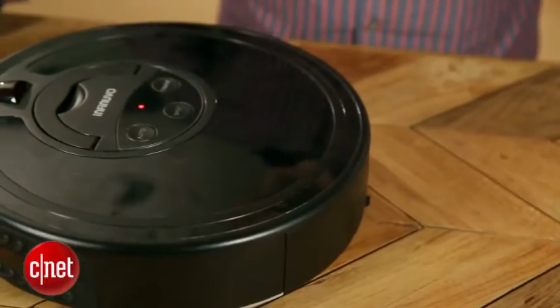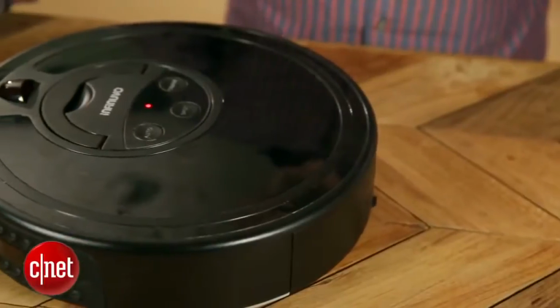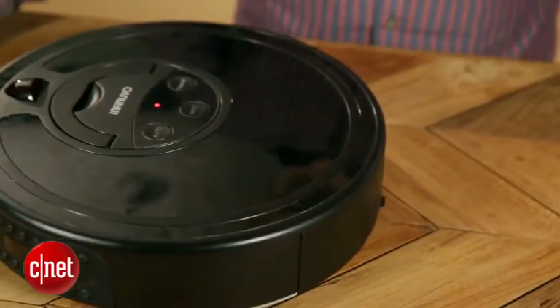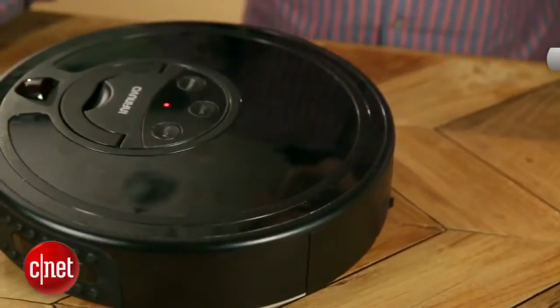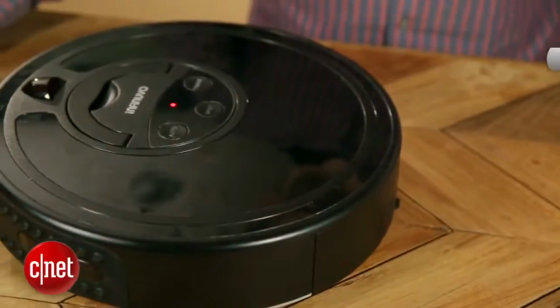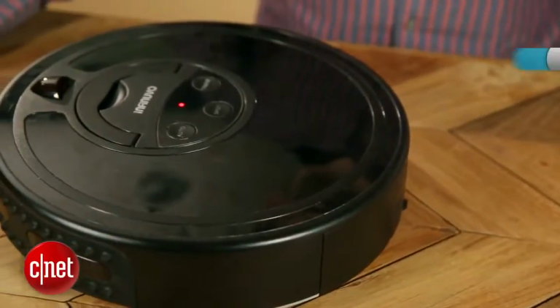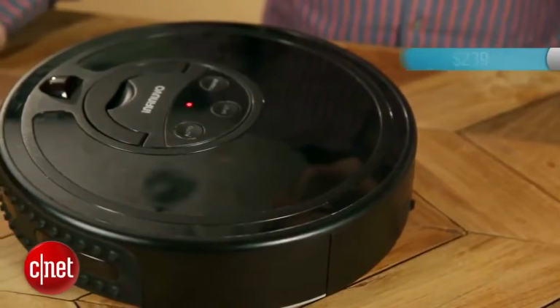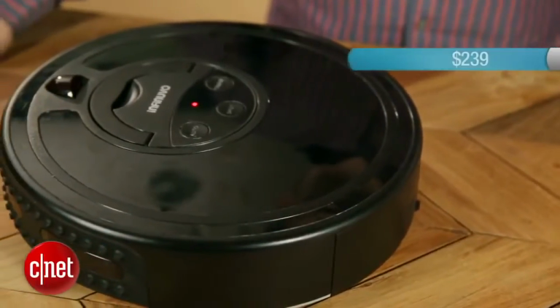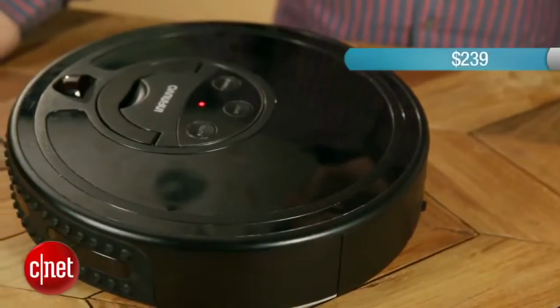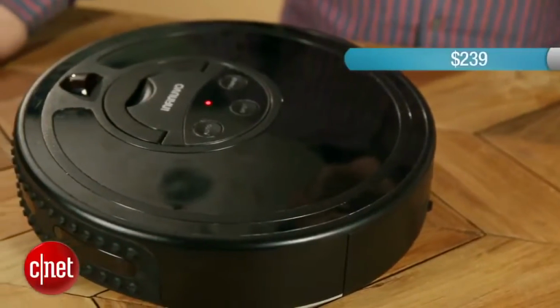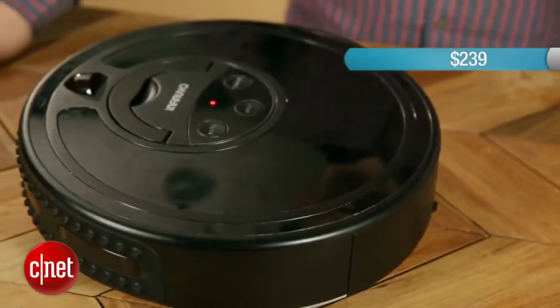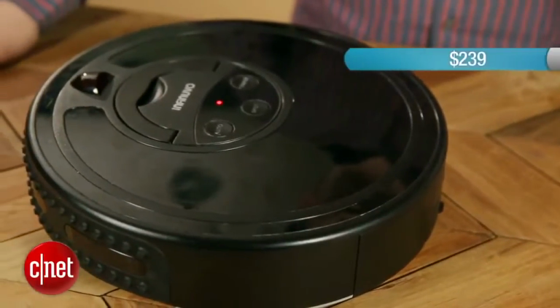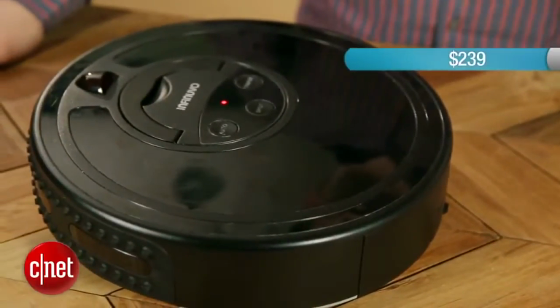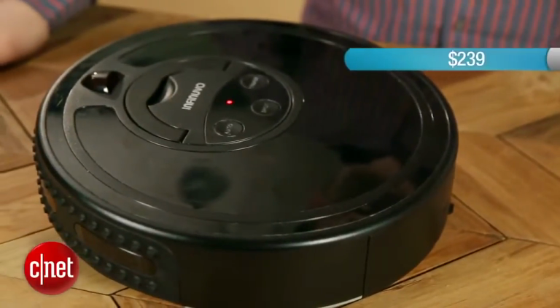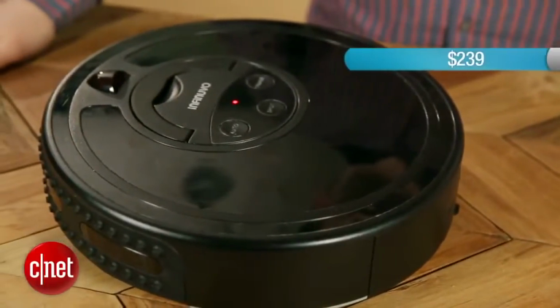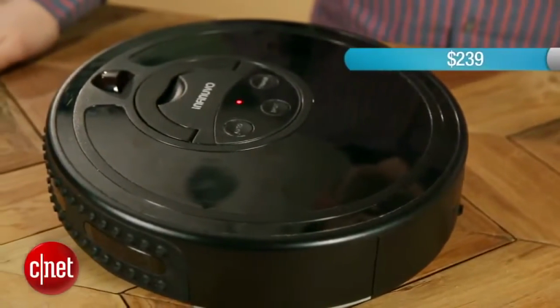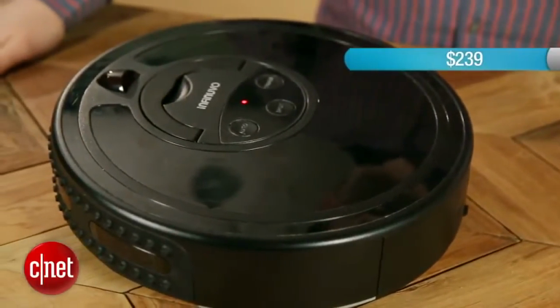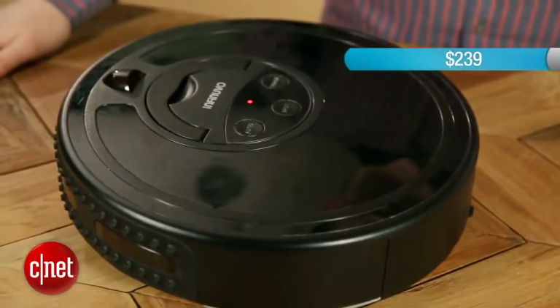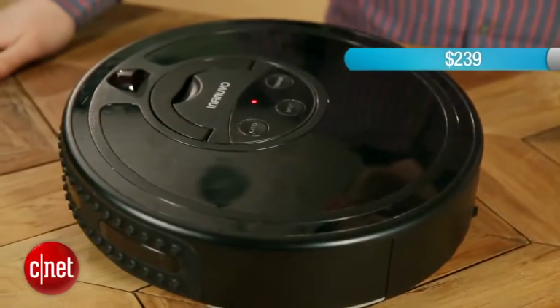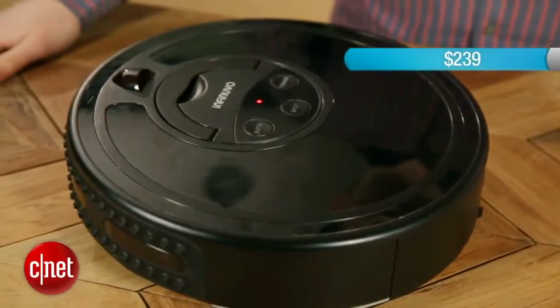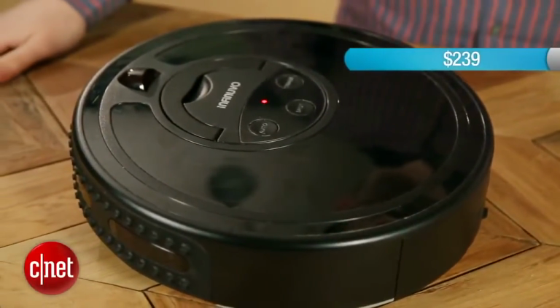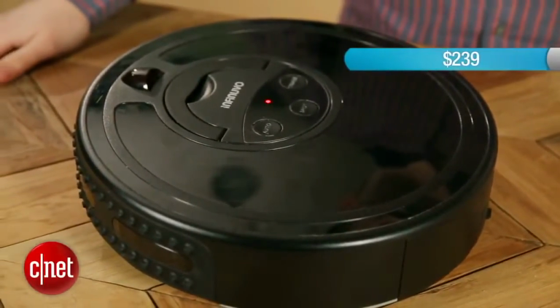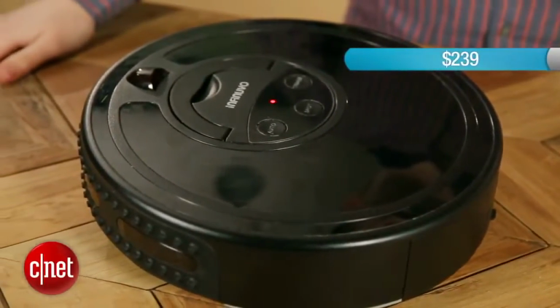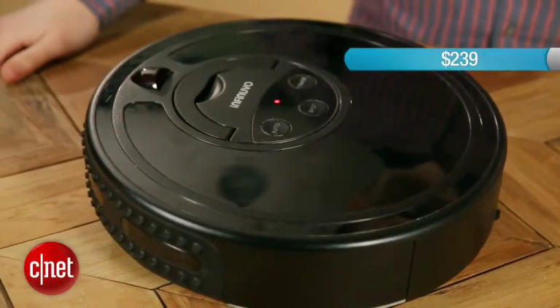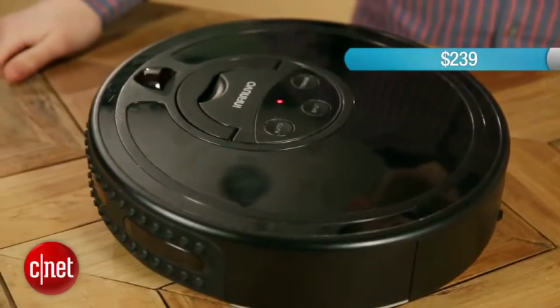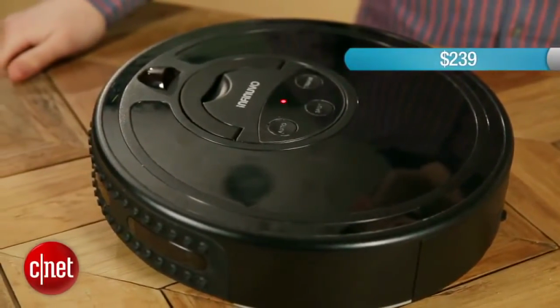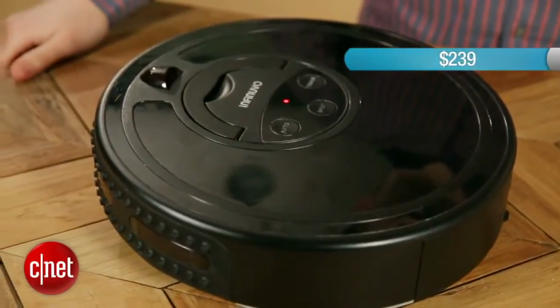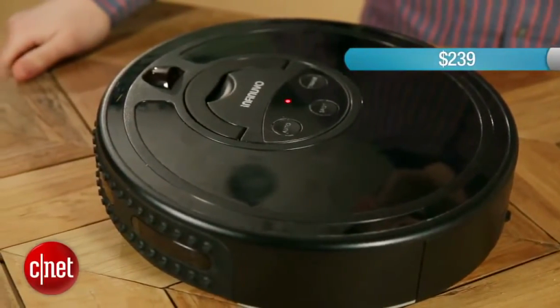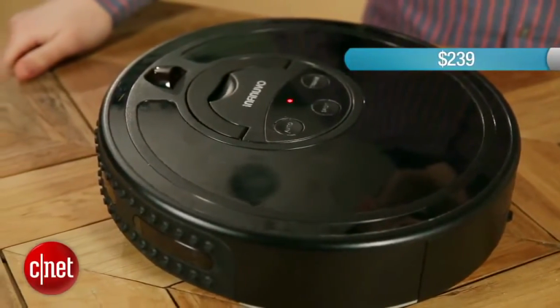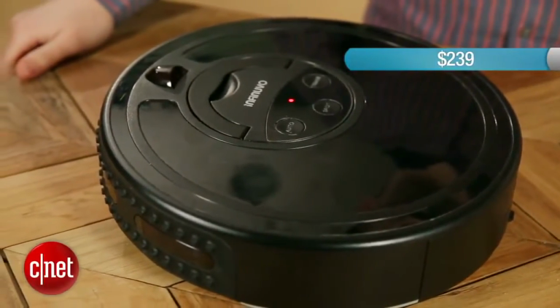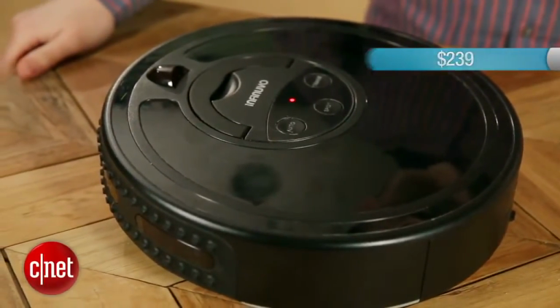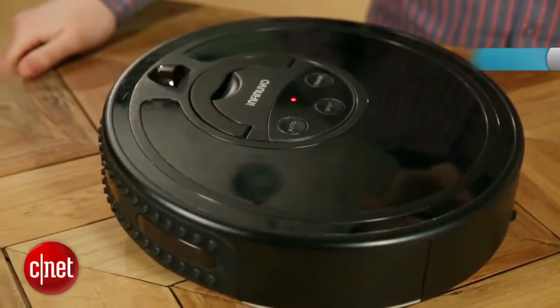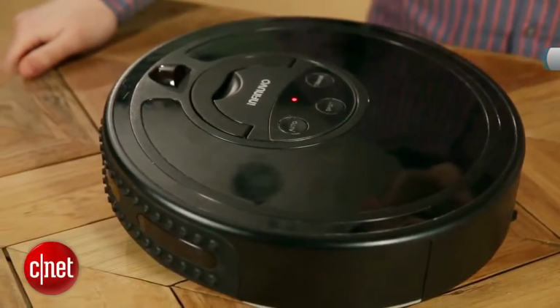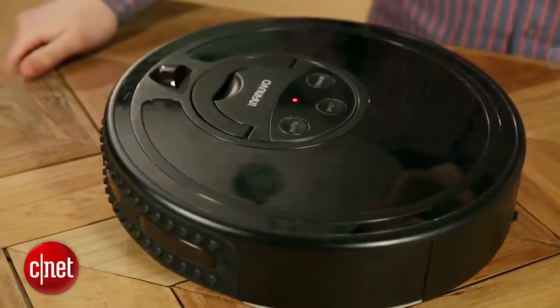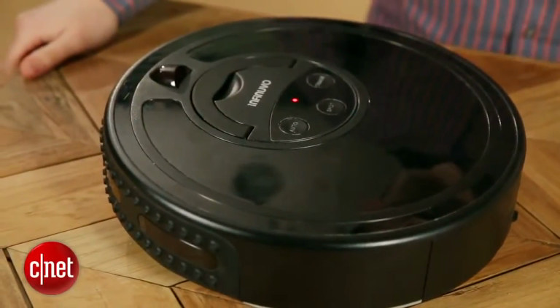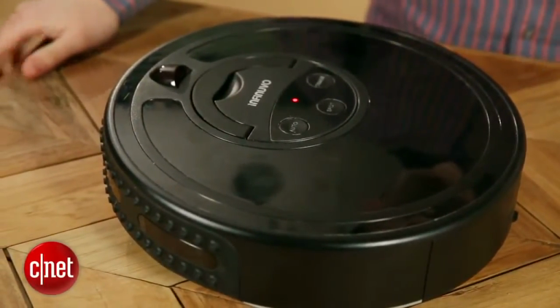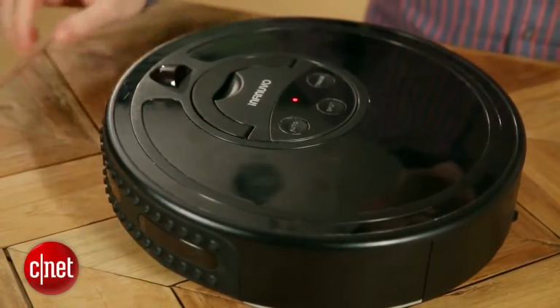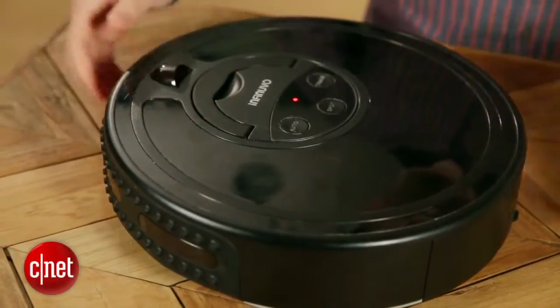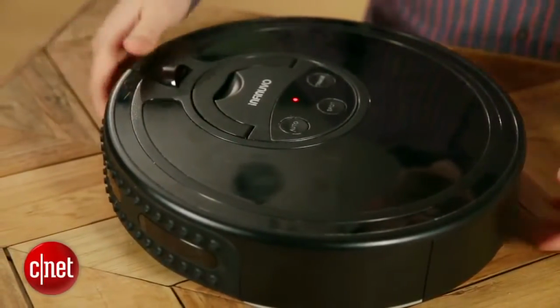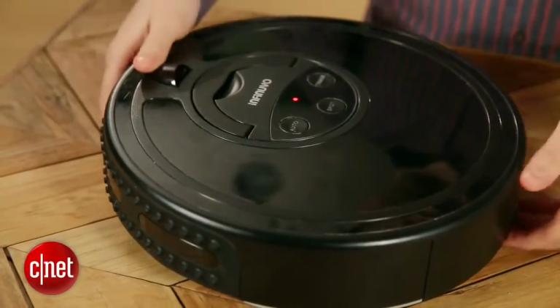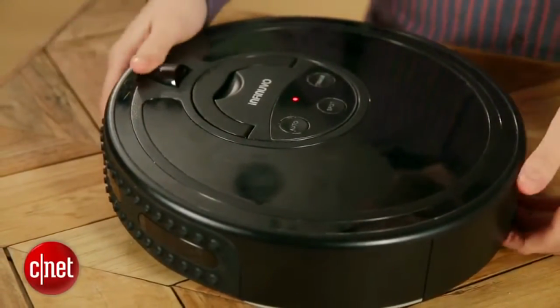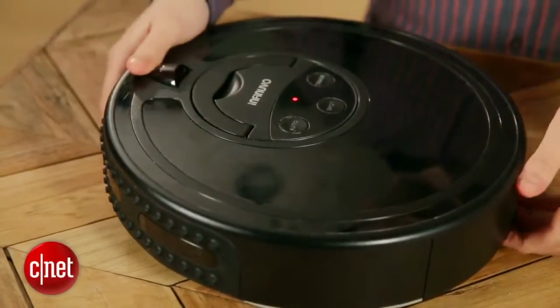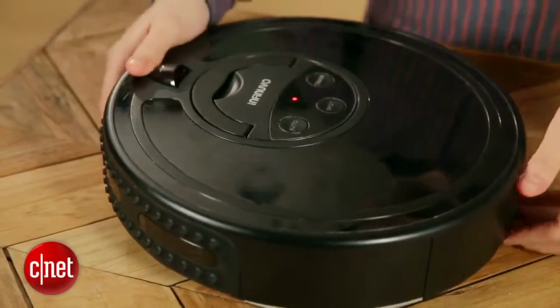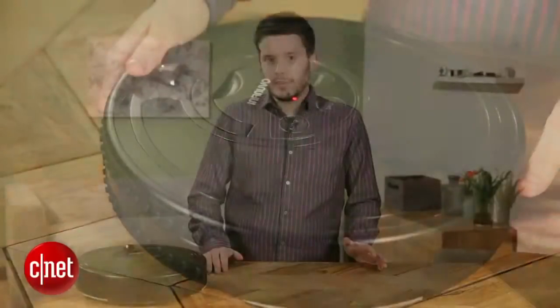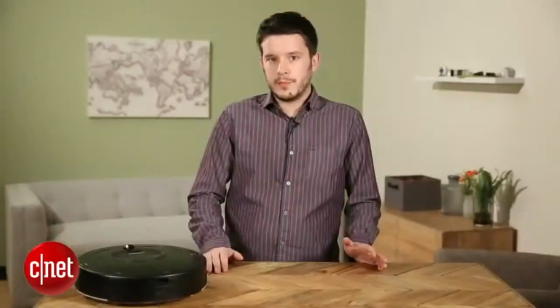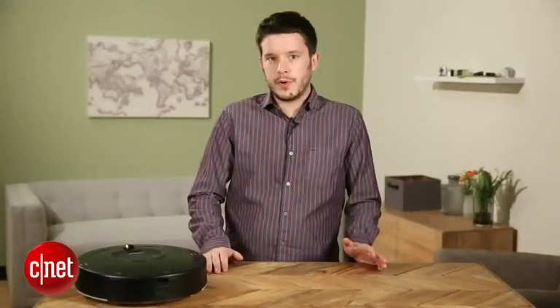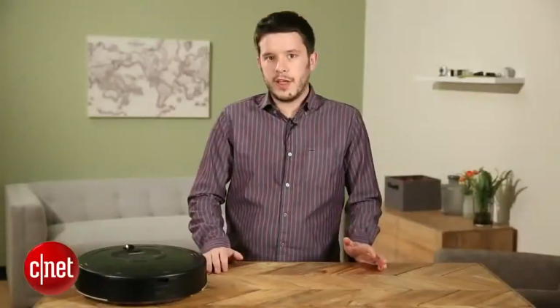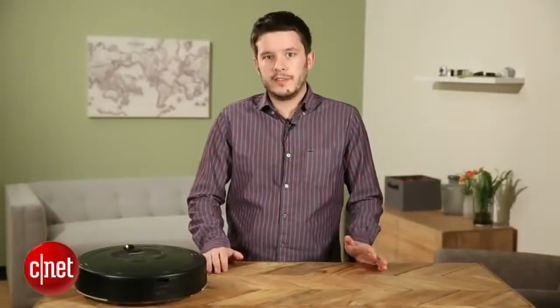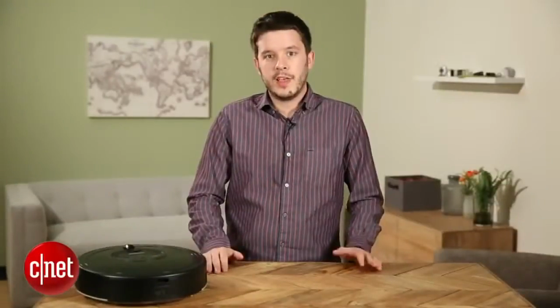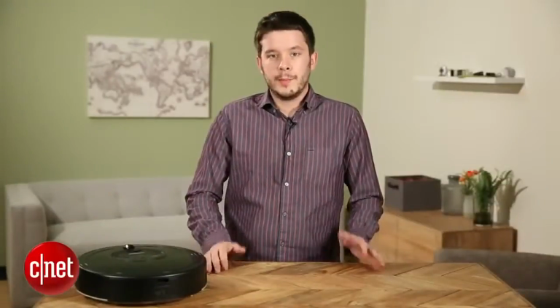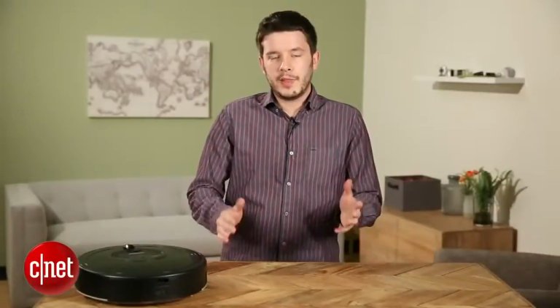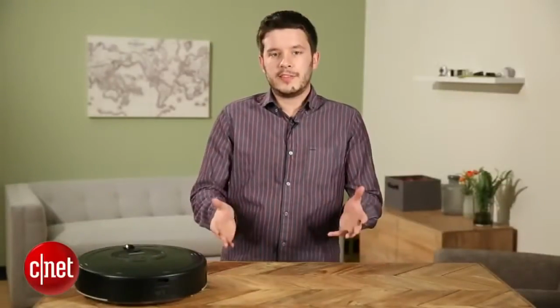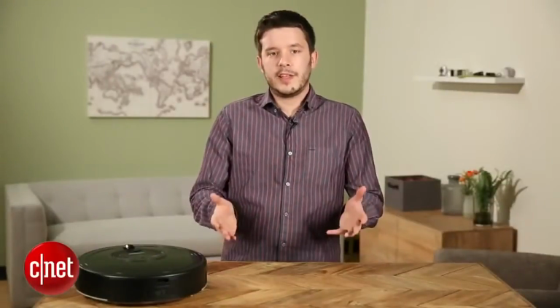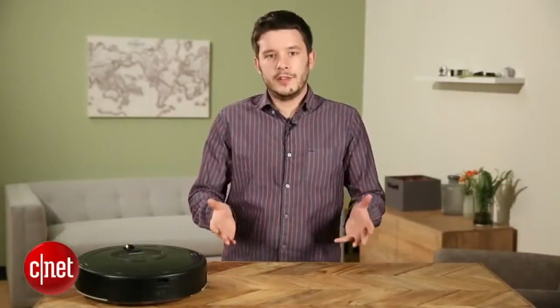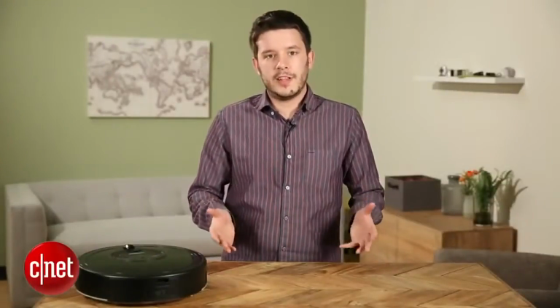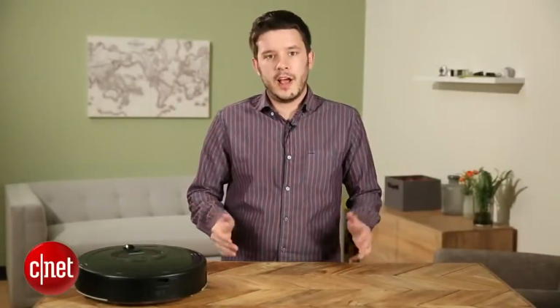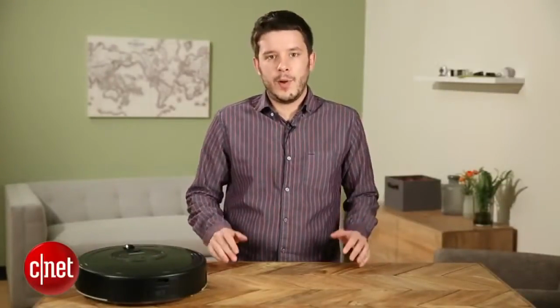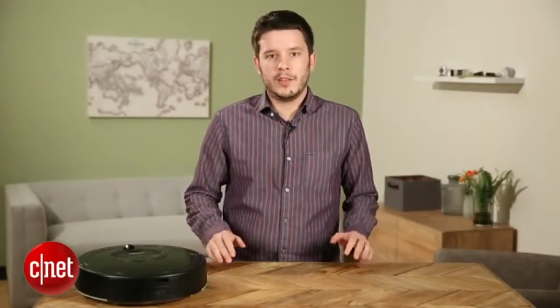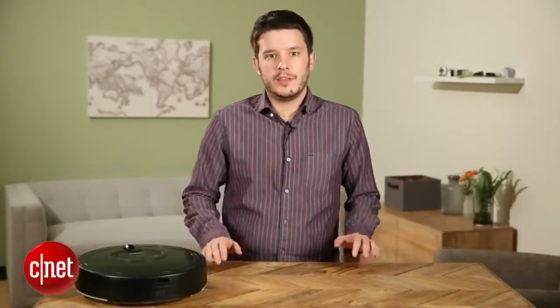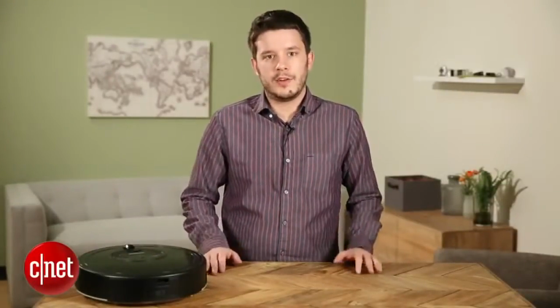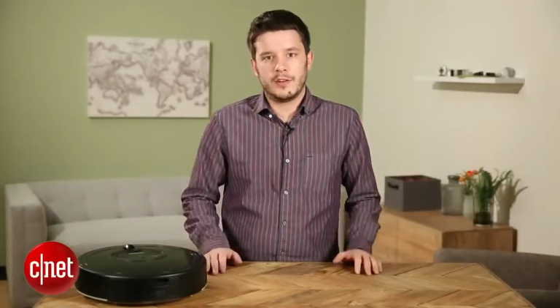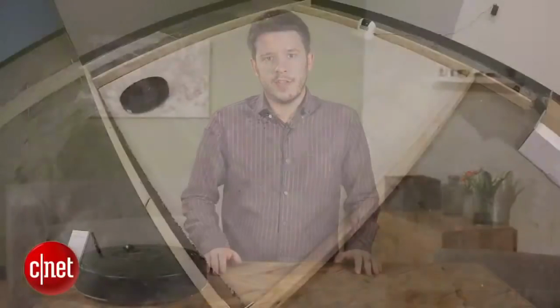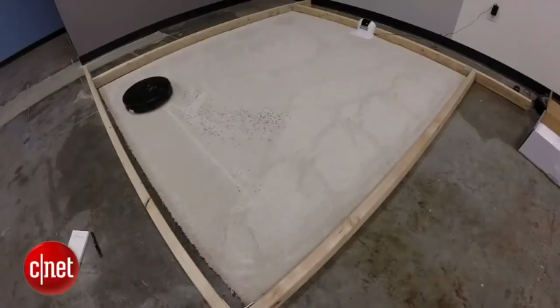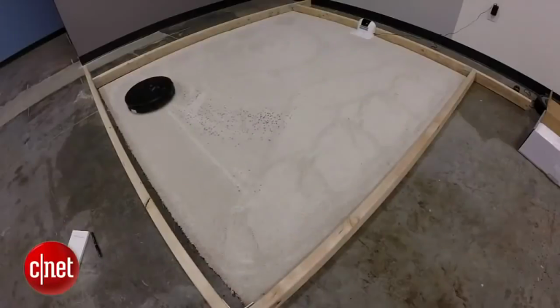This one costs $239 on Amazon. You can shop around, maybe get it for around $200. I think that's a good price. But let's take a look at how well it did in our tests.